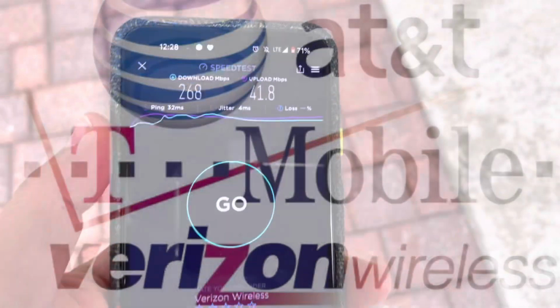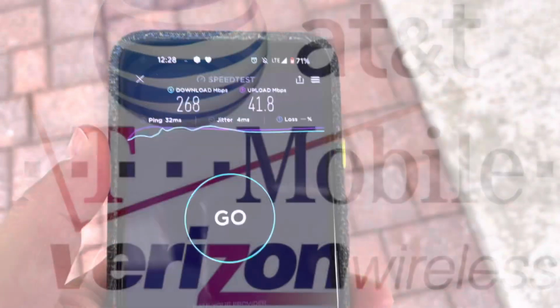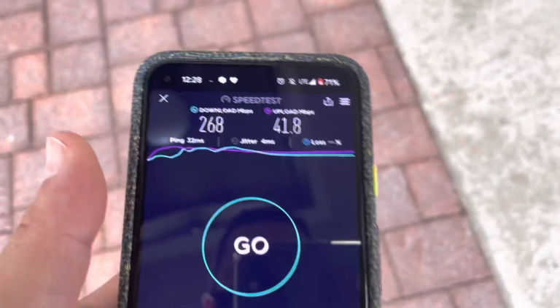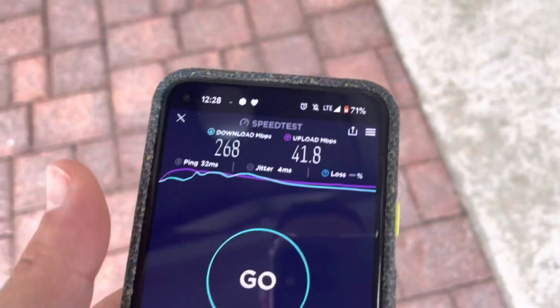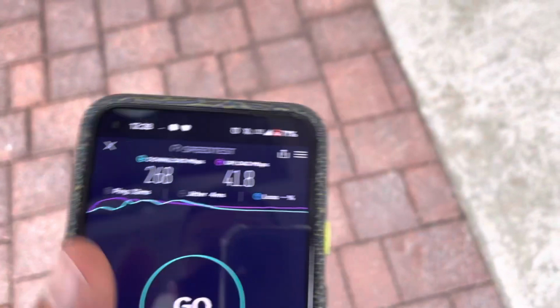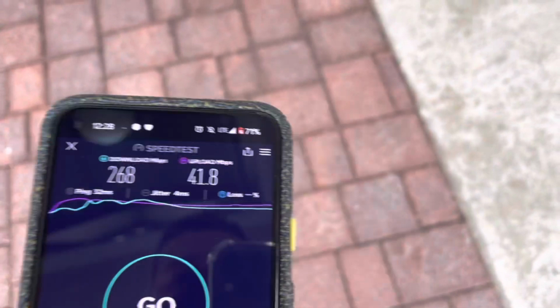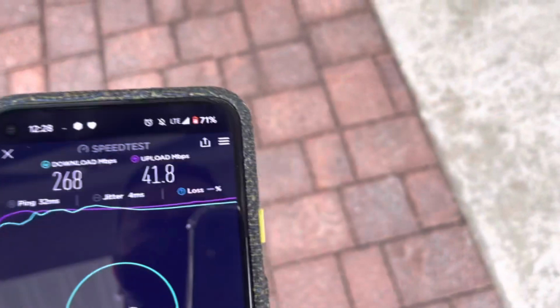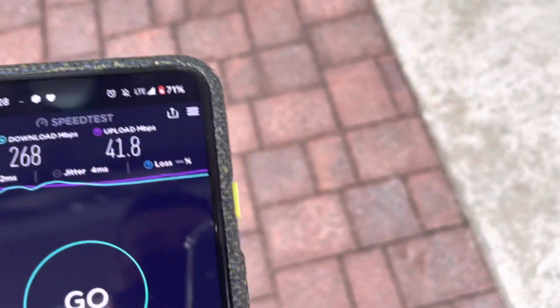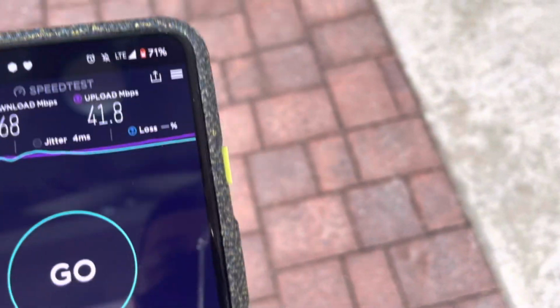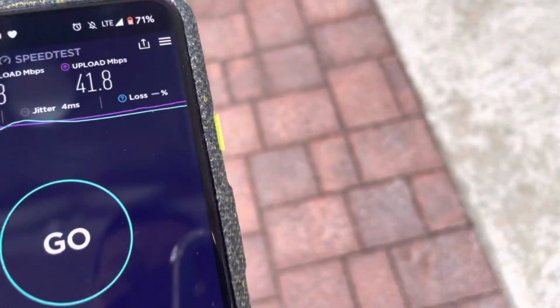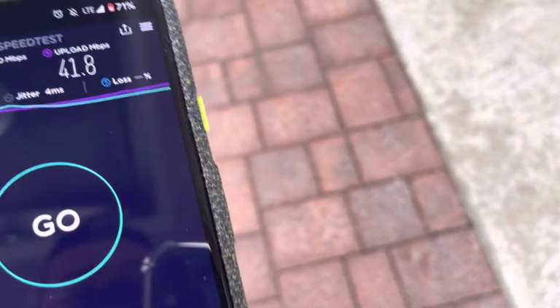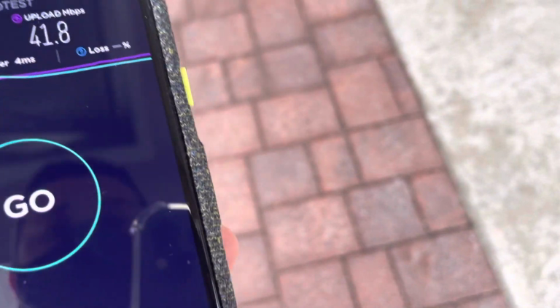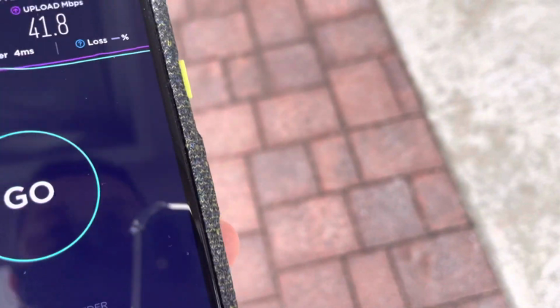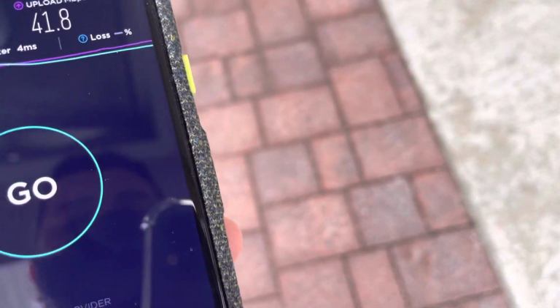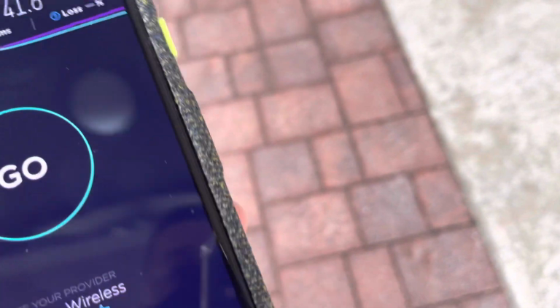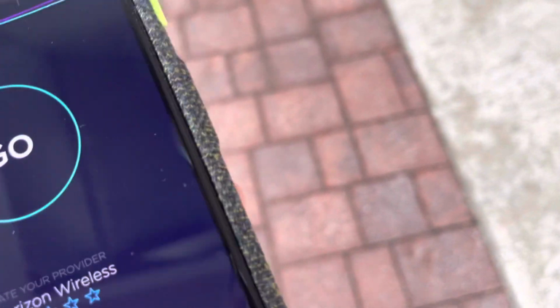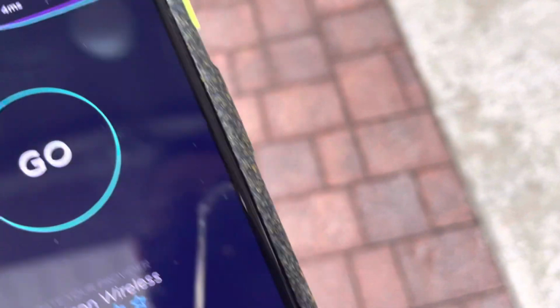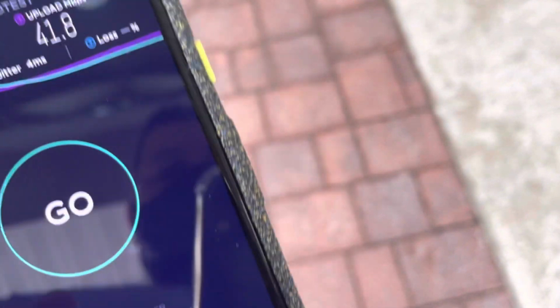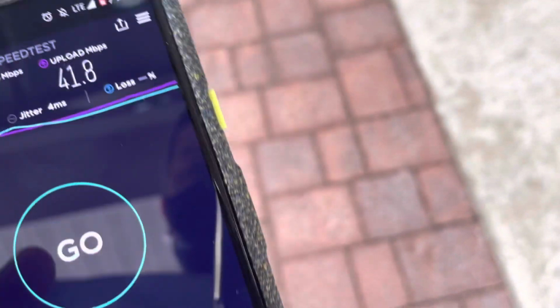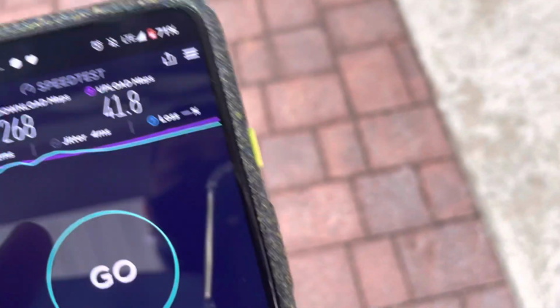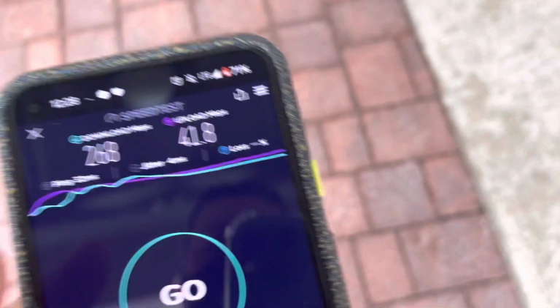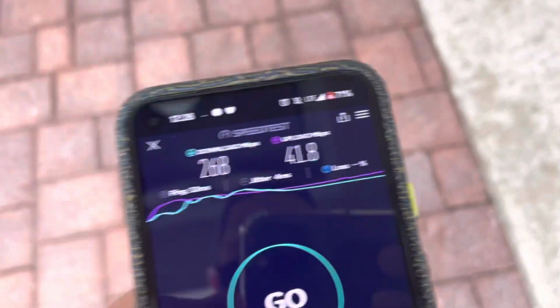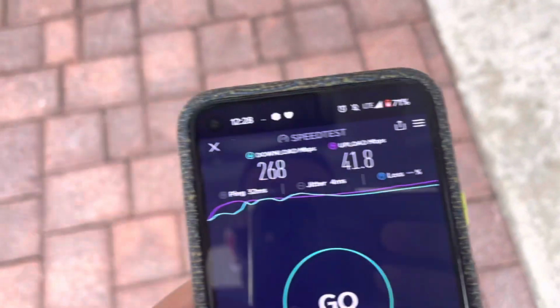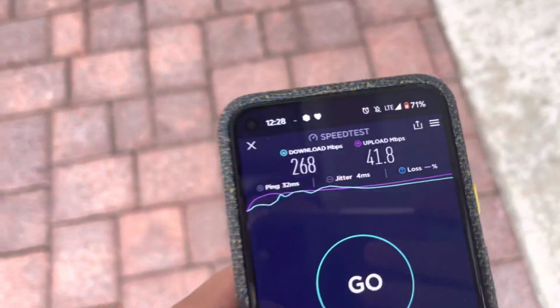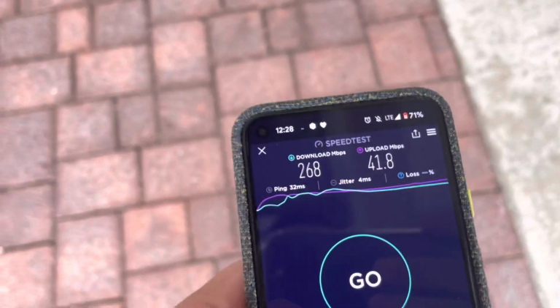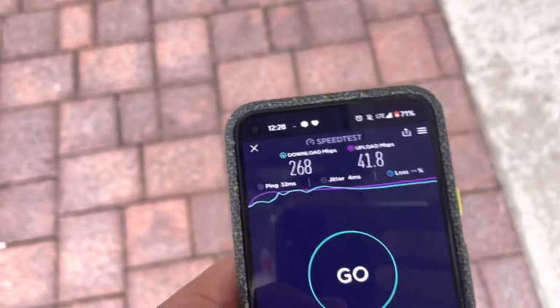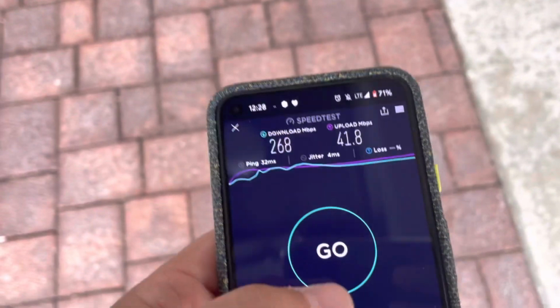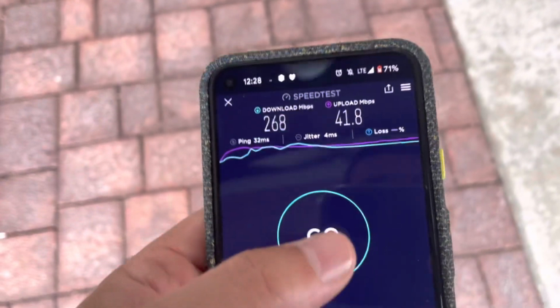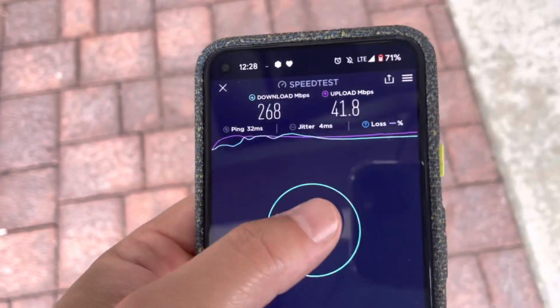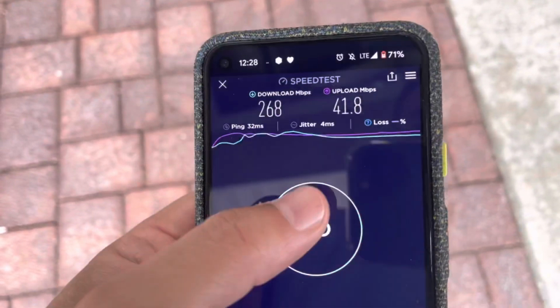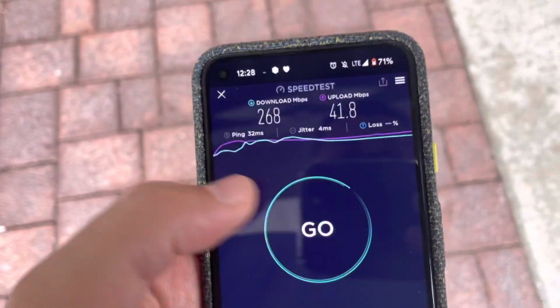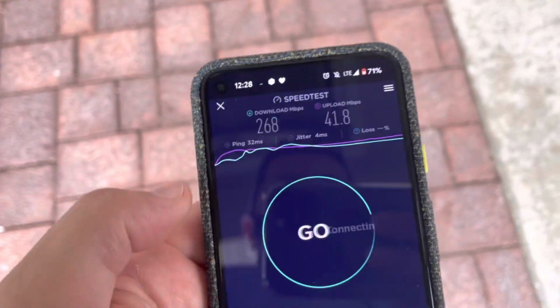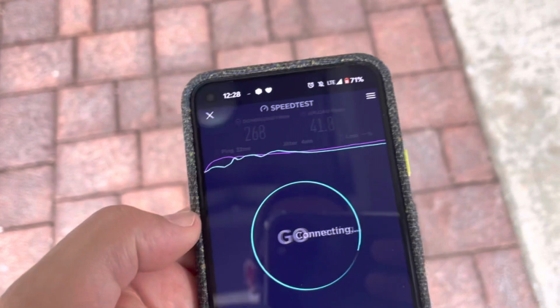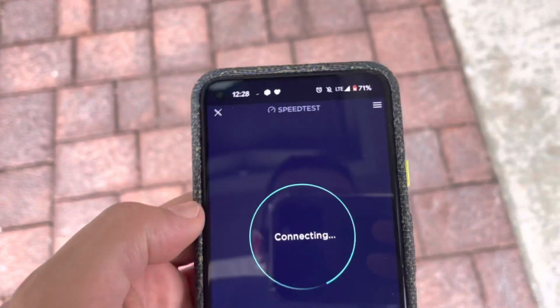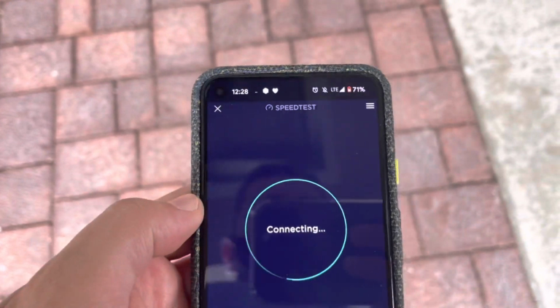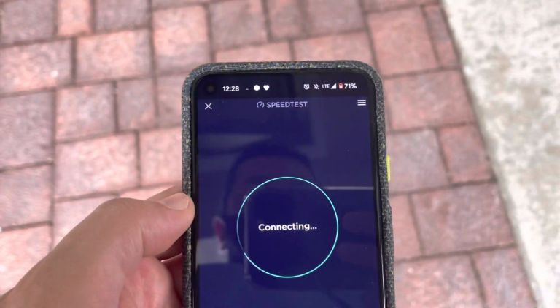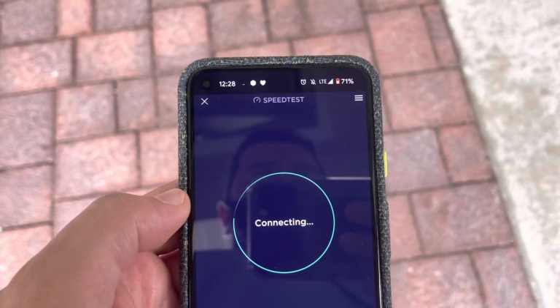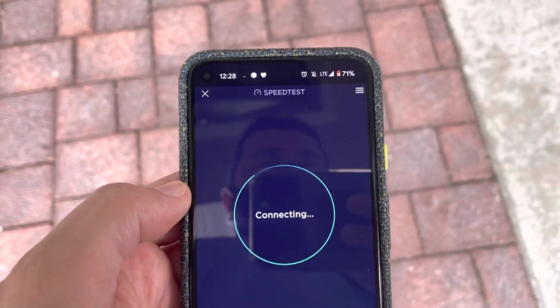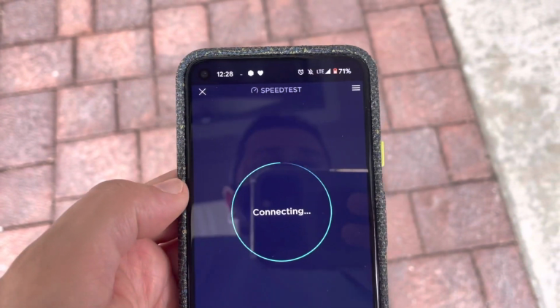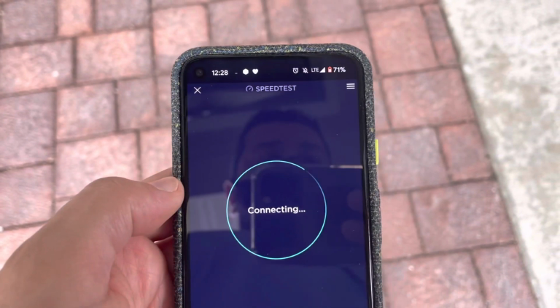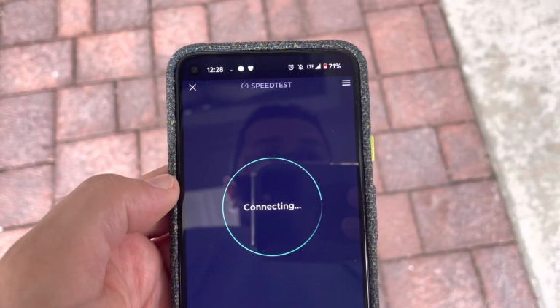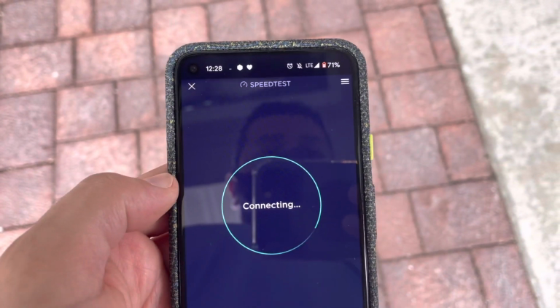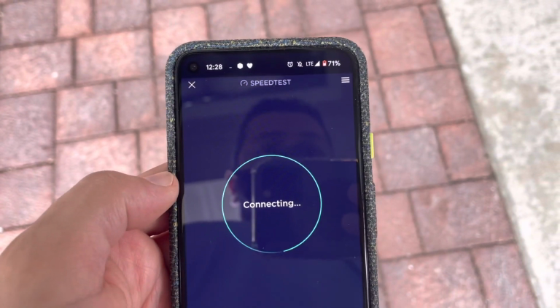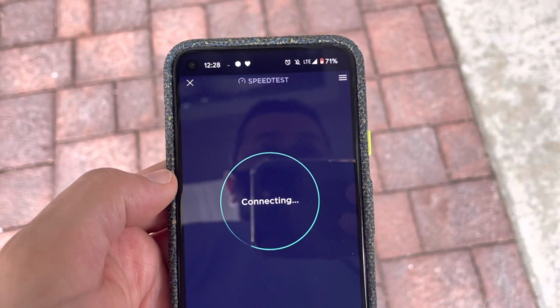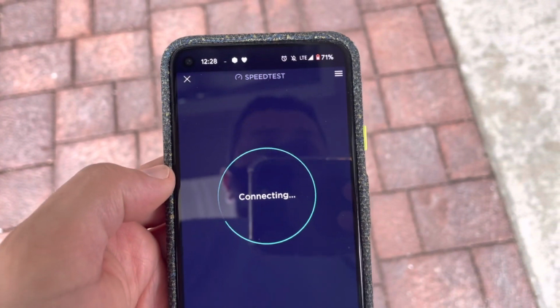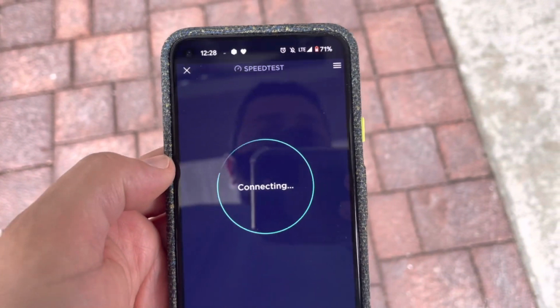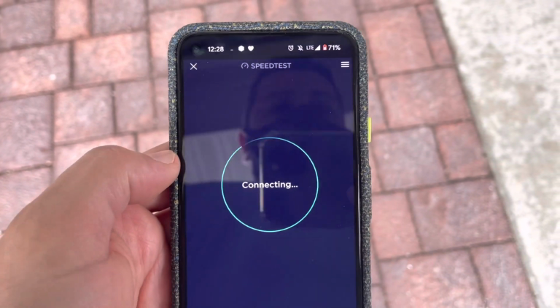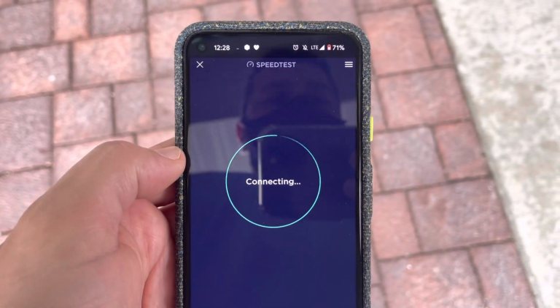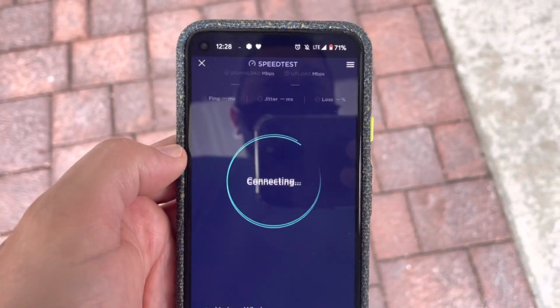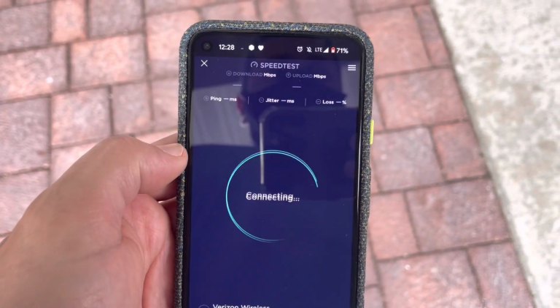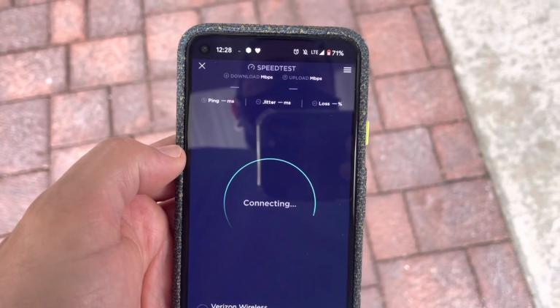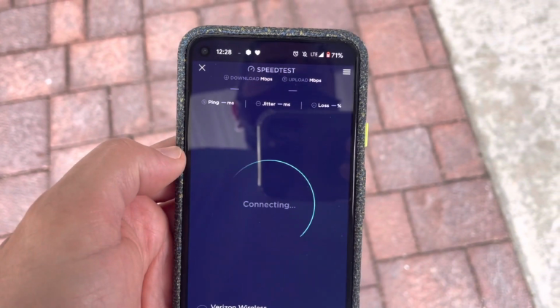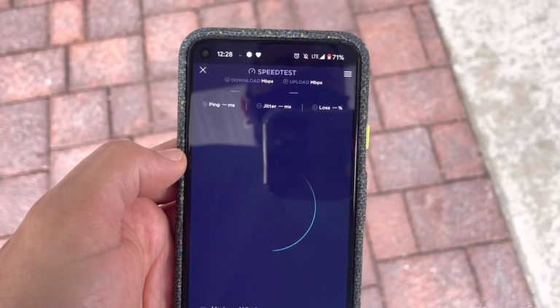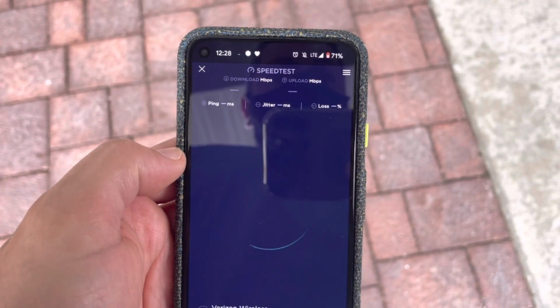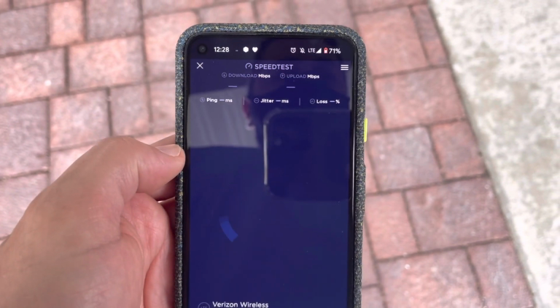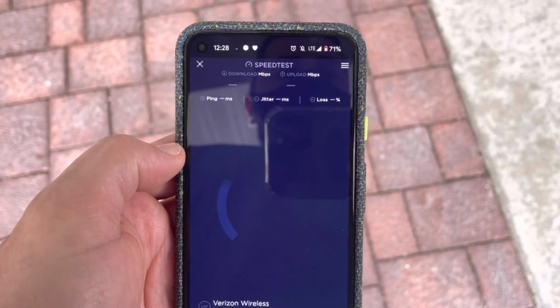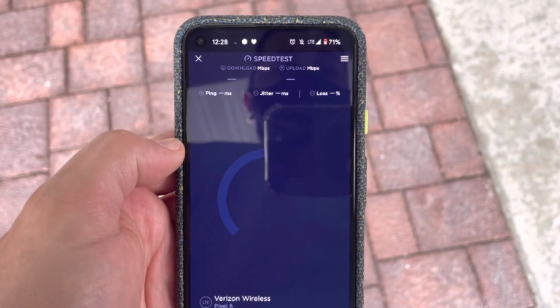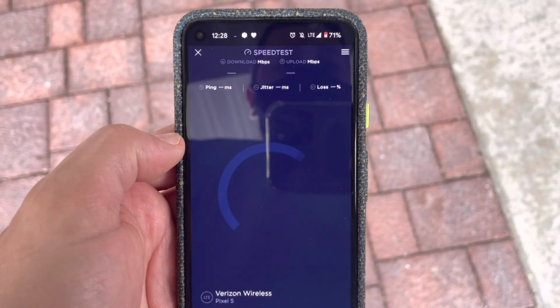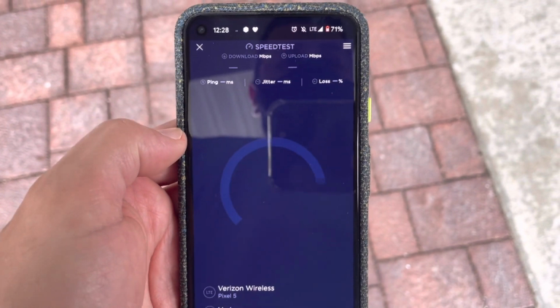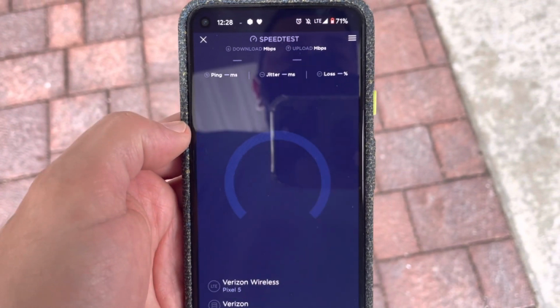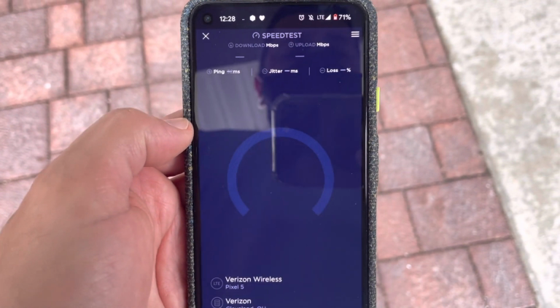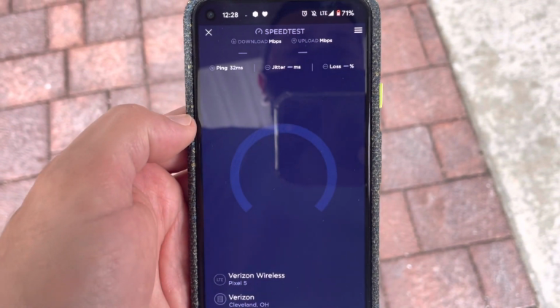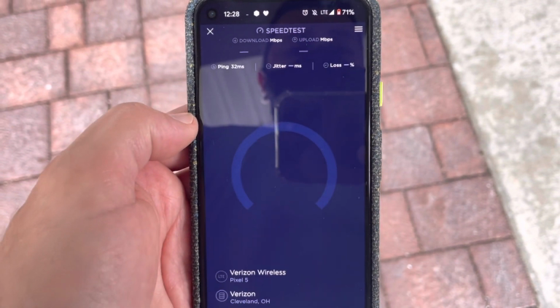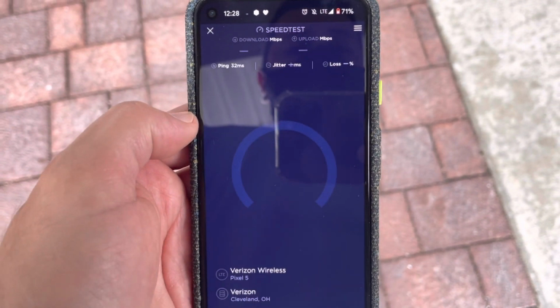SMT Nation, what is going on? It's your boy, the SMT. Let's take a look at some CBRS testing. We are in Westlake, Ohio.